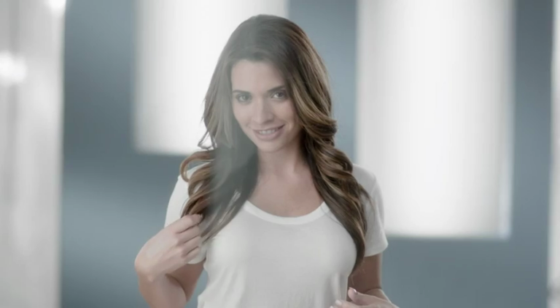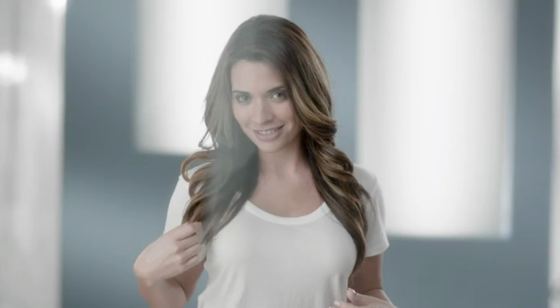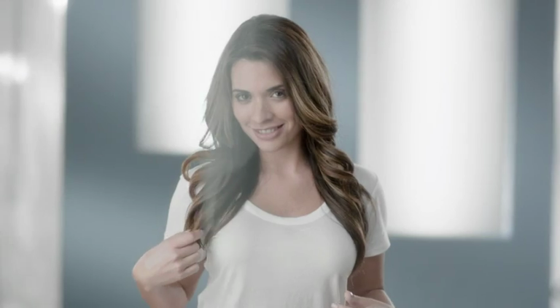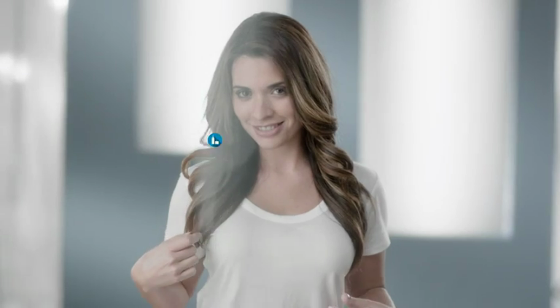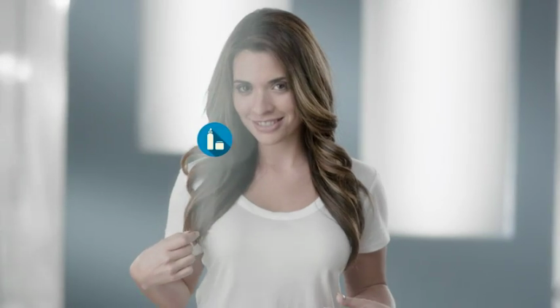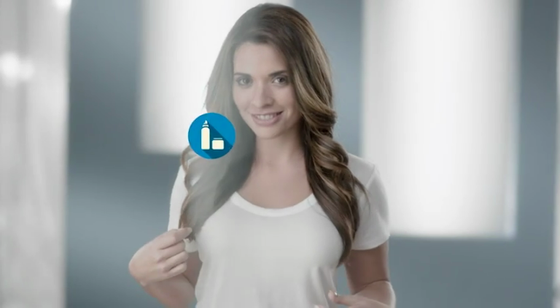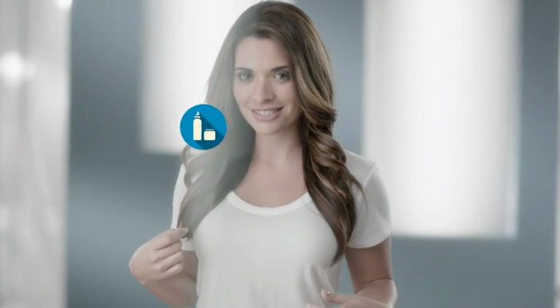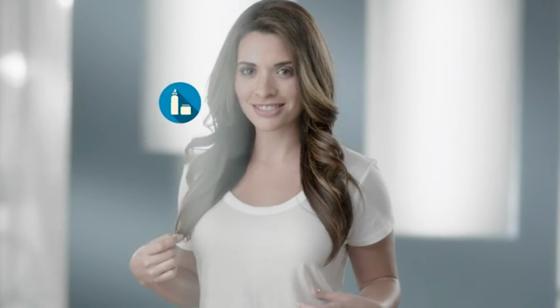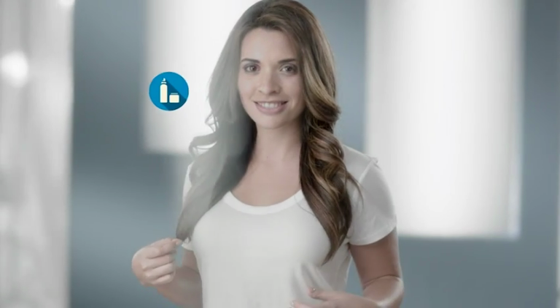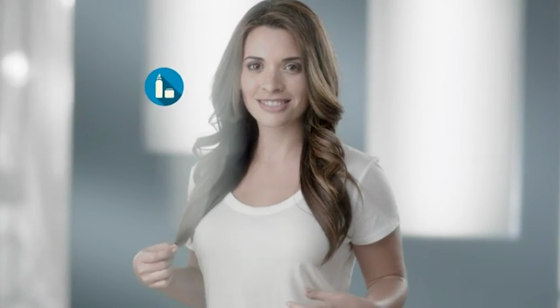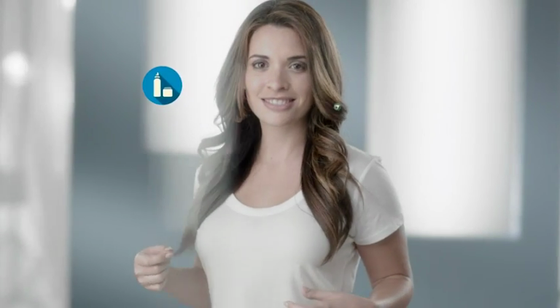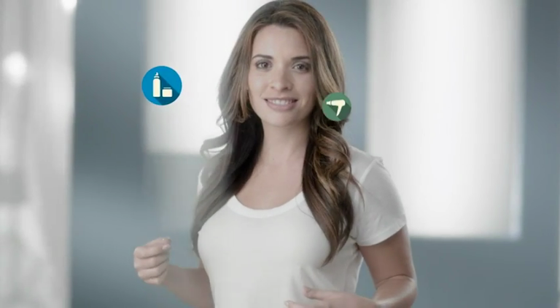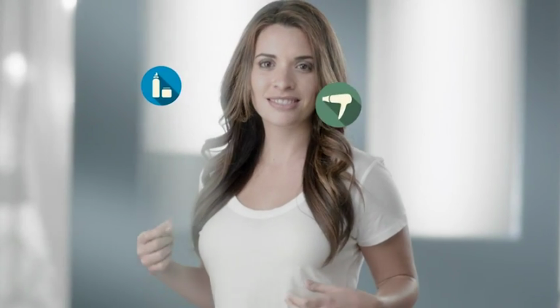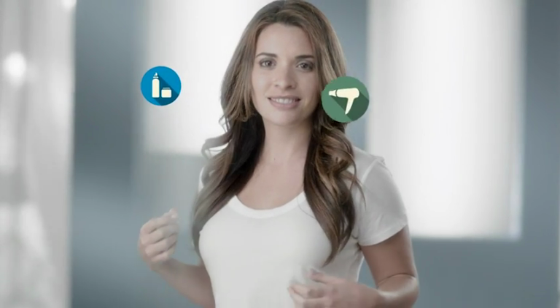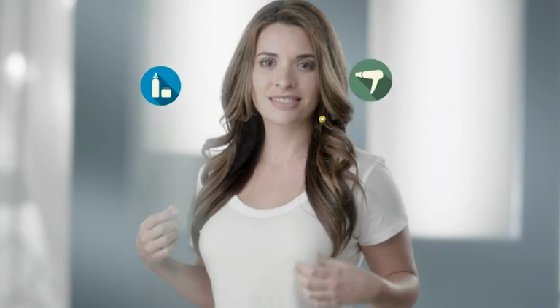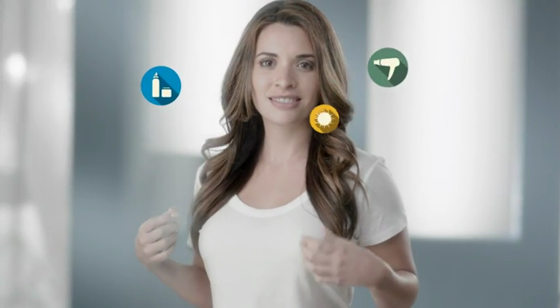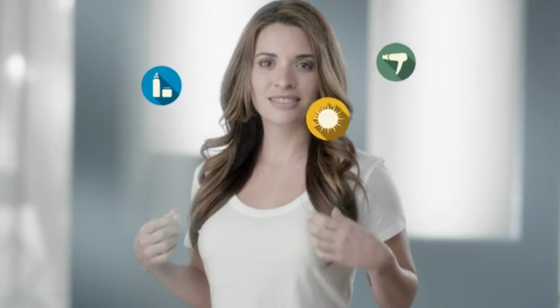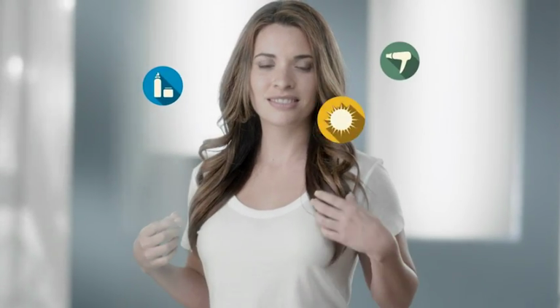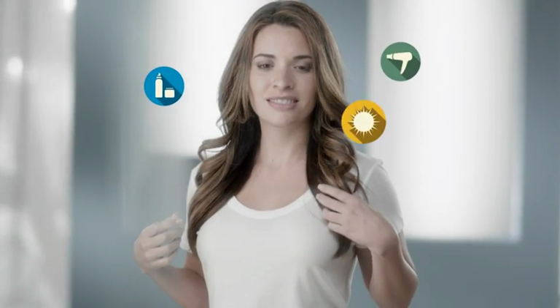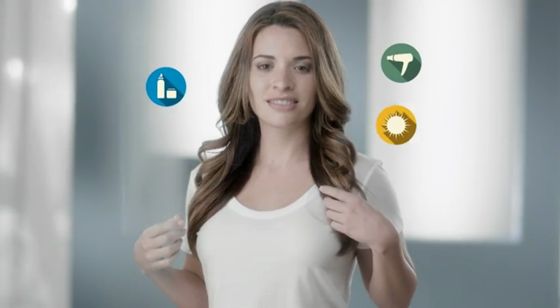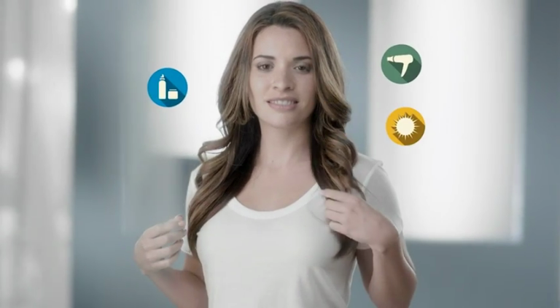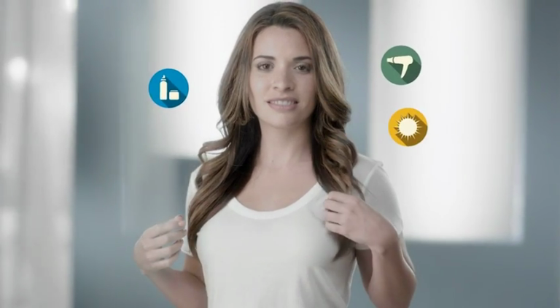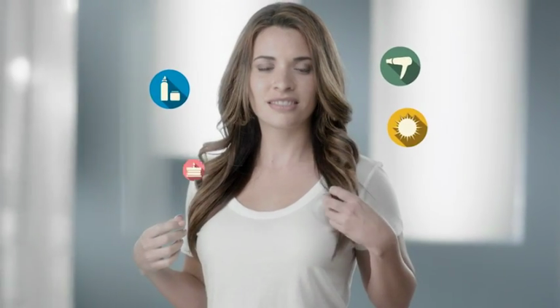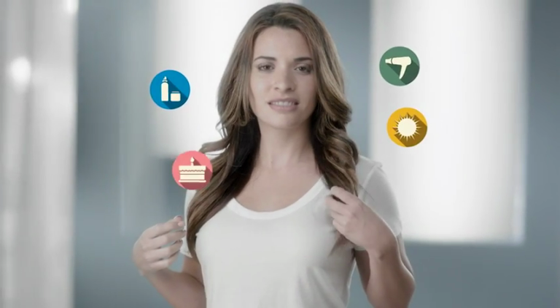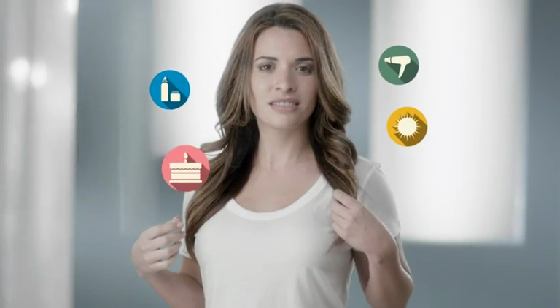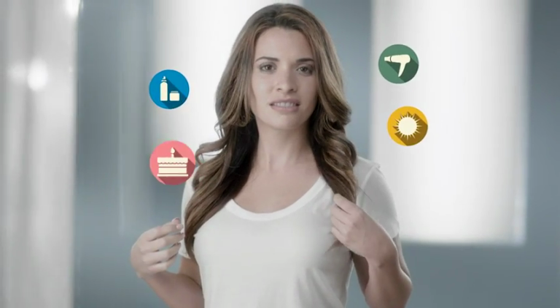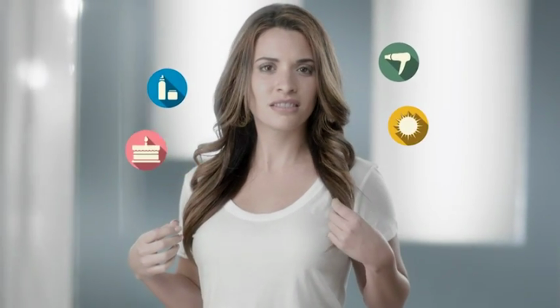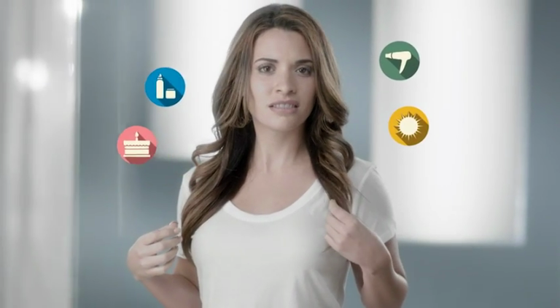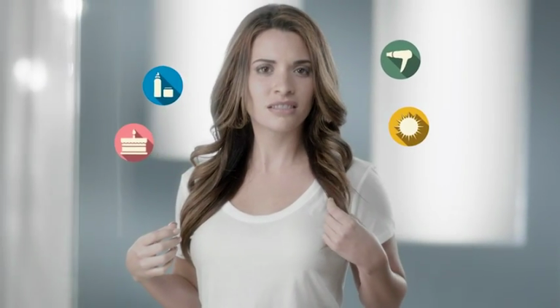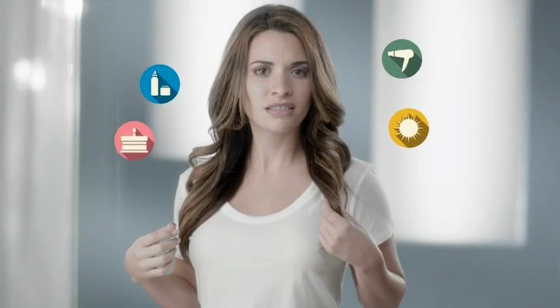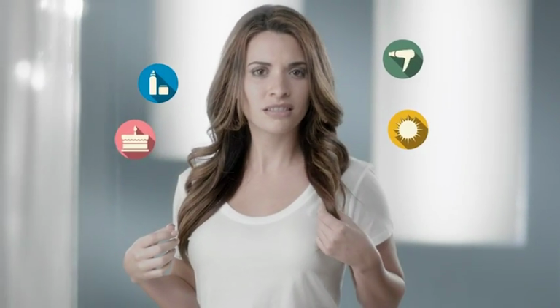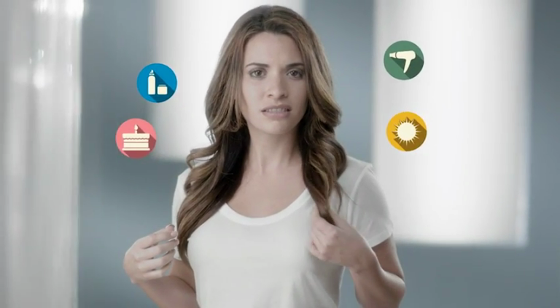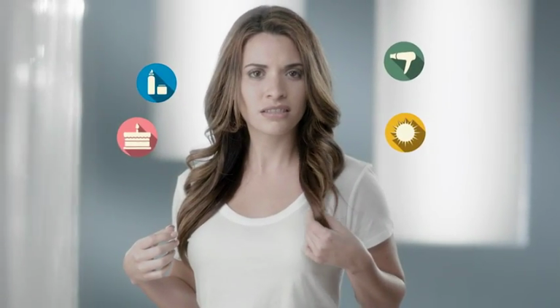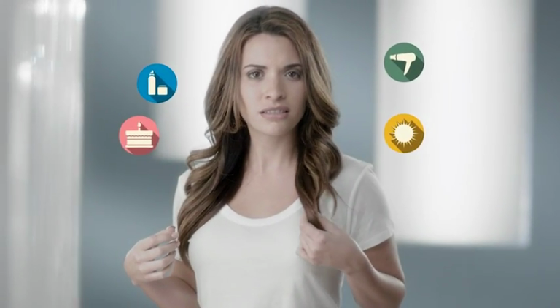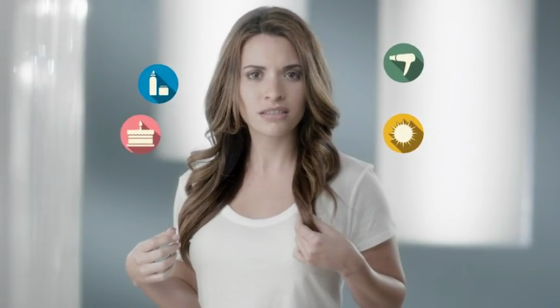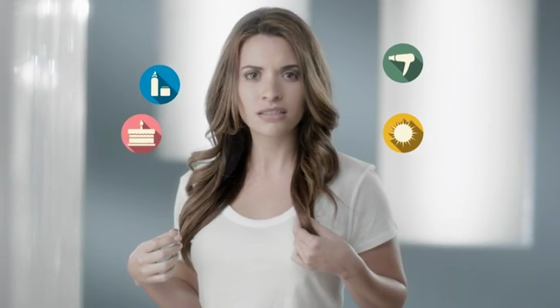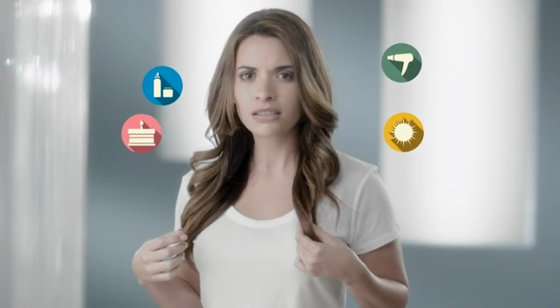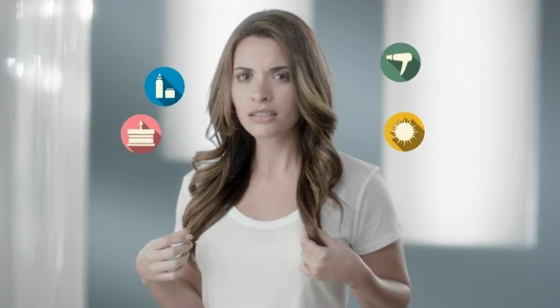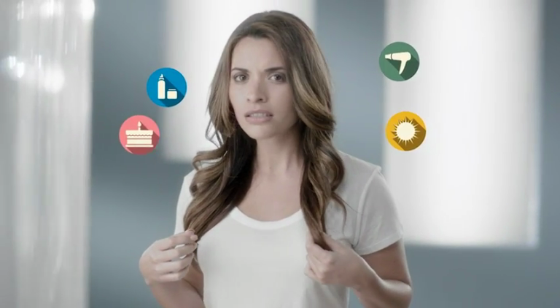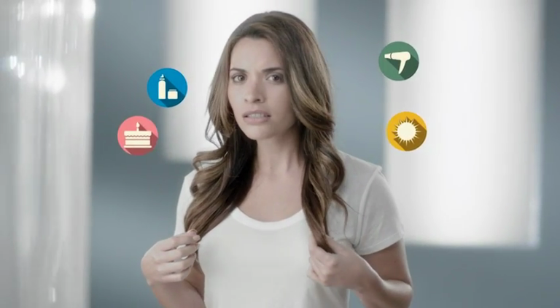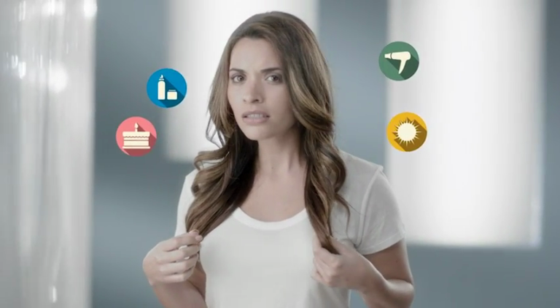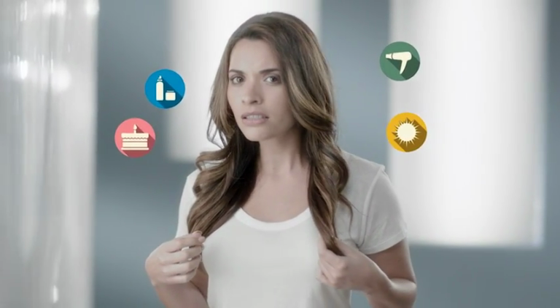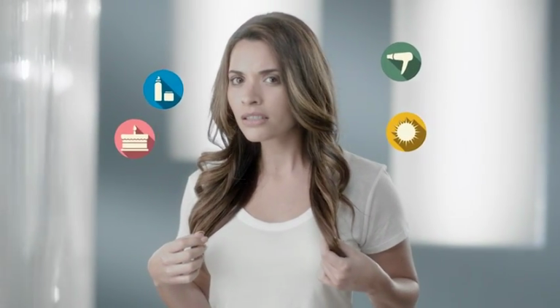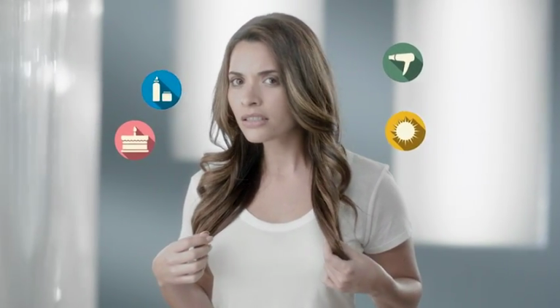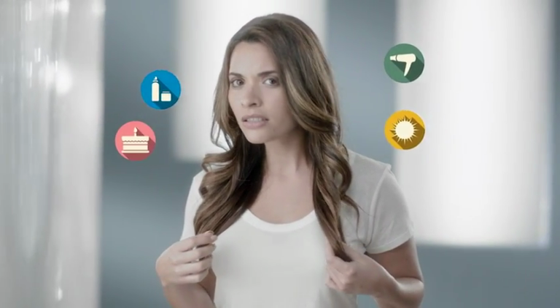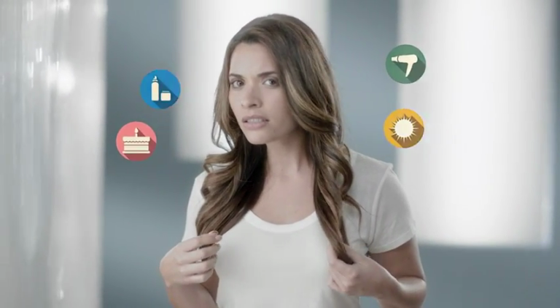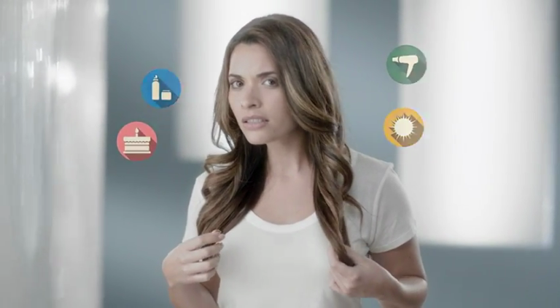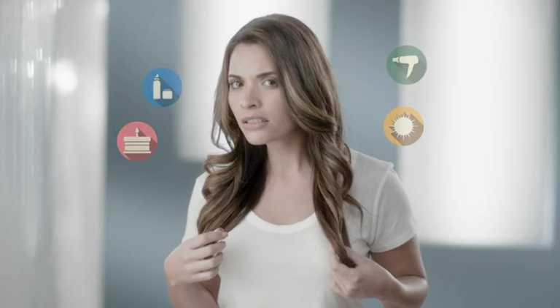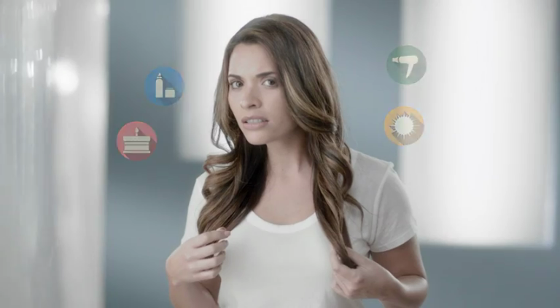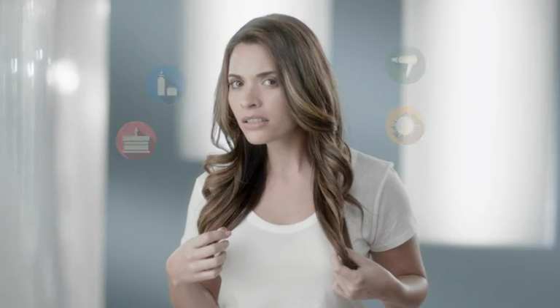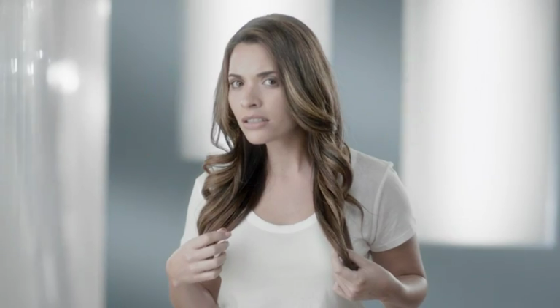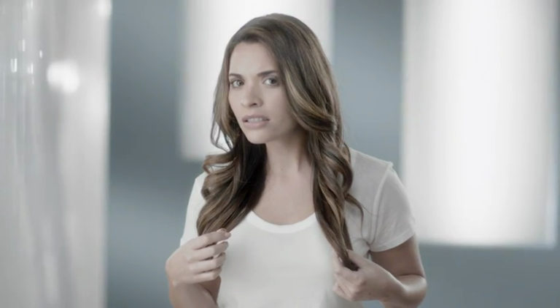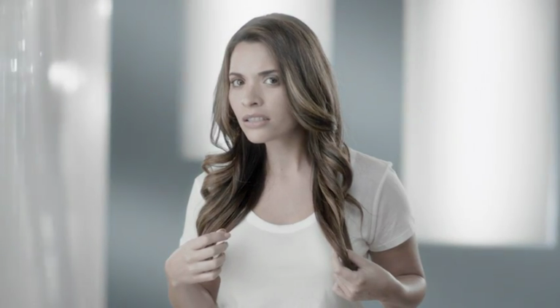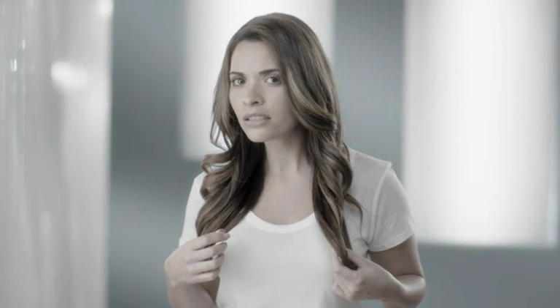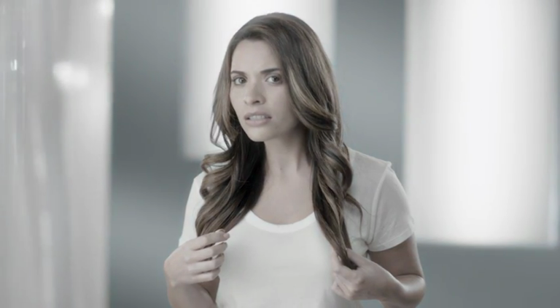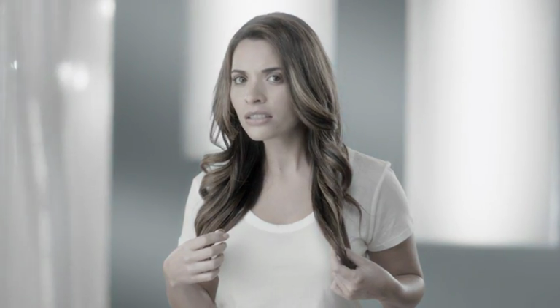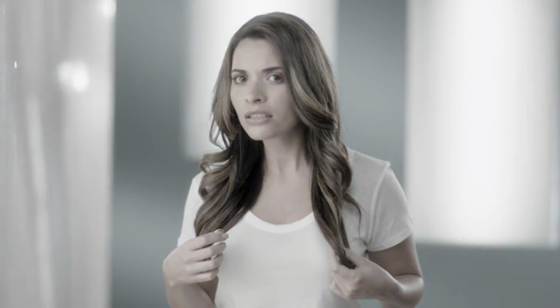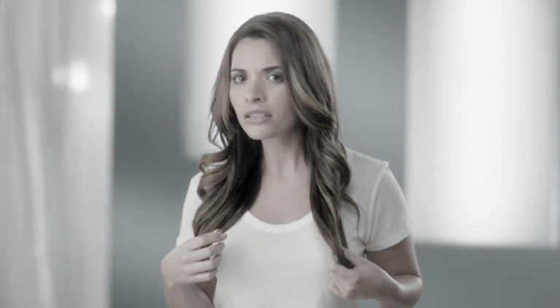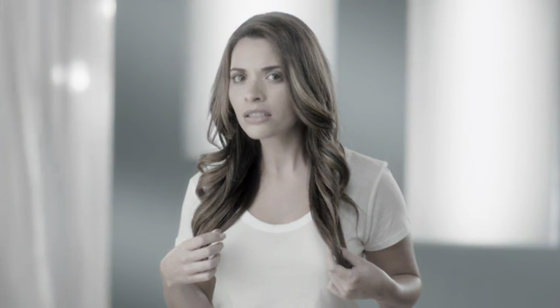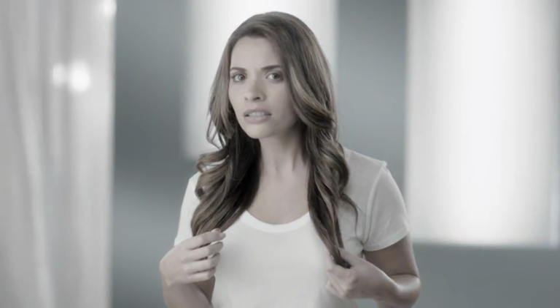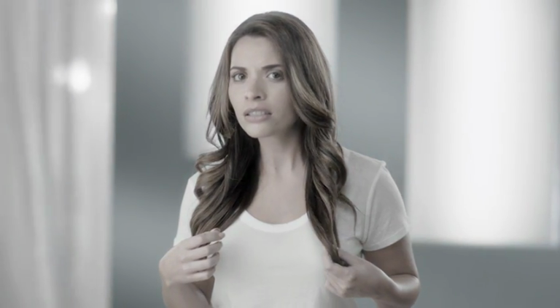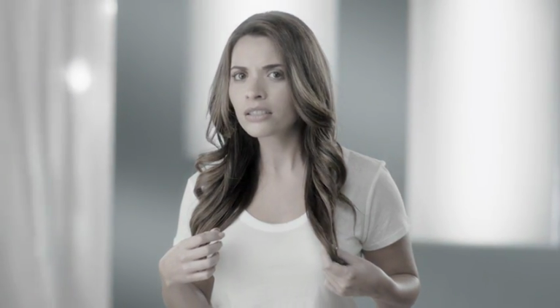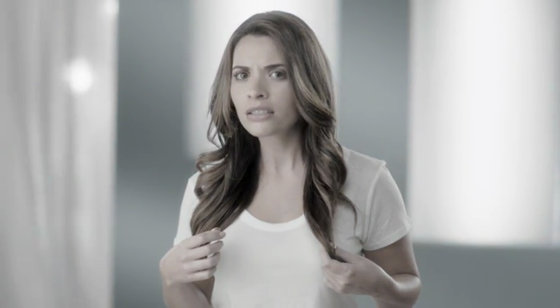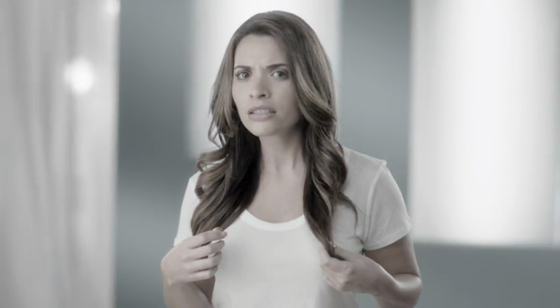Every day, shampoo, heat styling, the sun, even aging can strip your hair color, fading it so it looks dull, dry, and damaged.